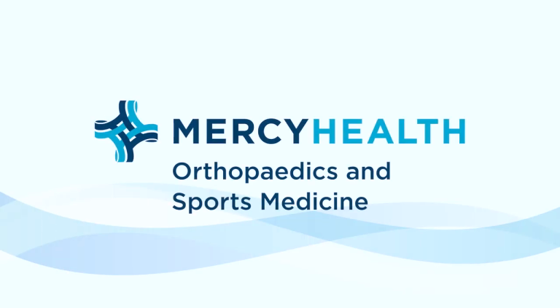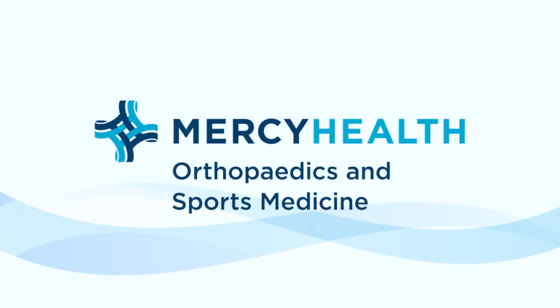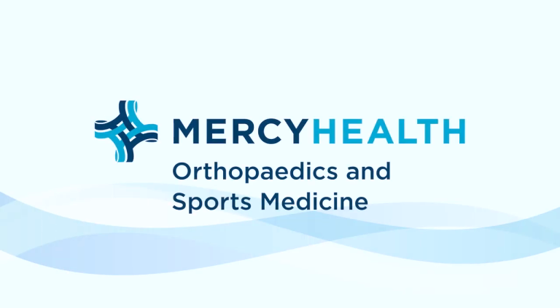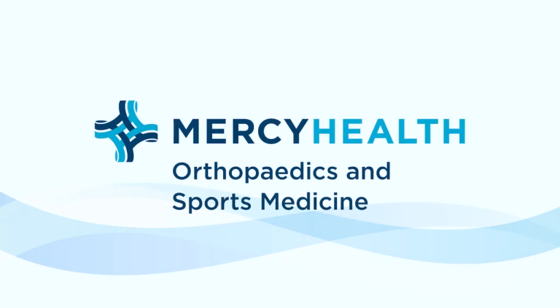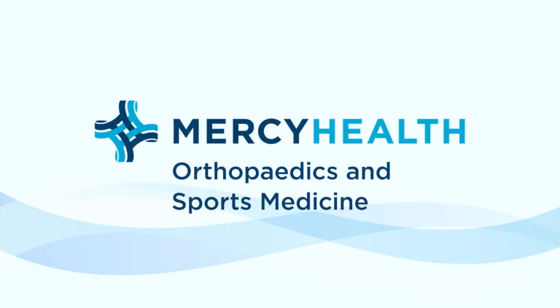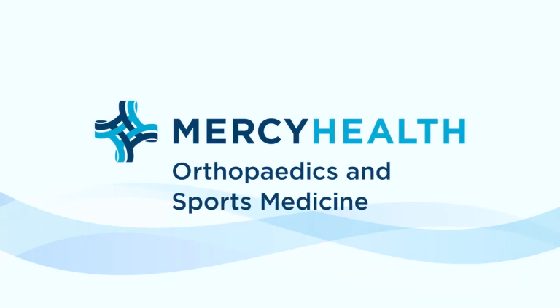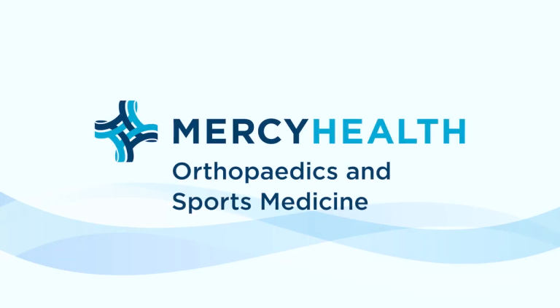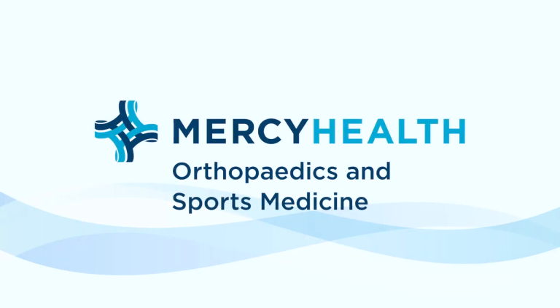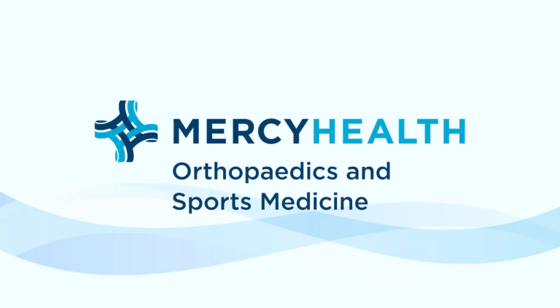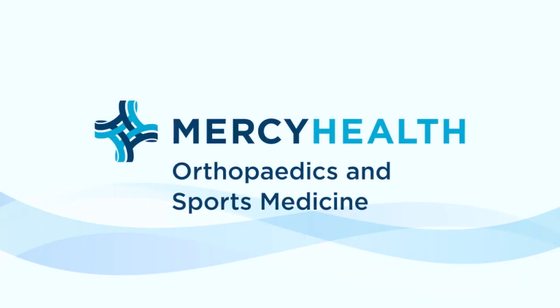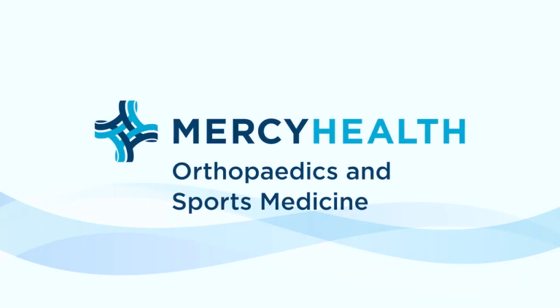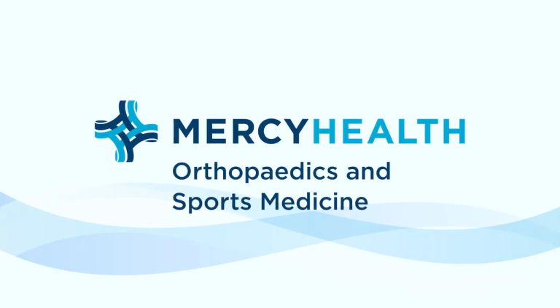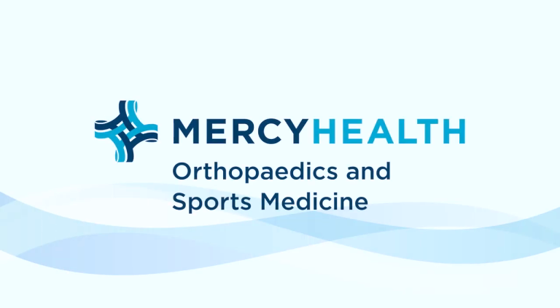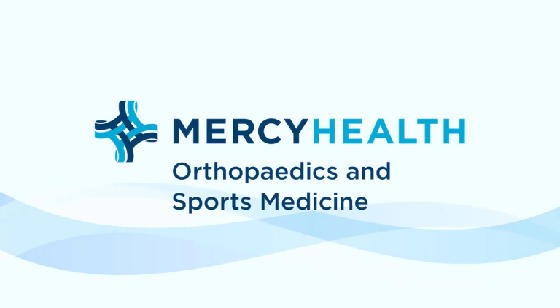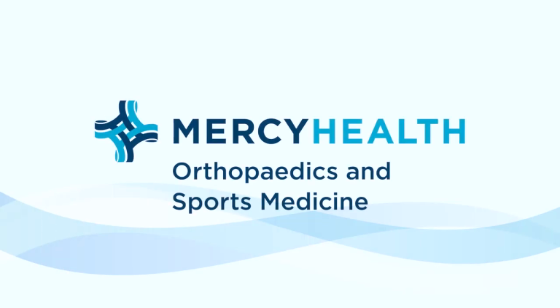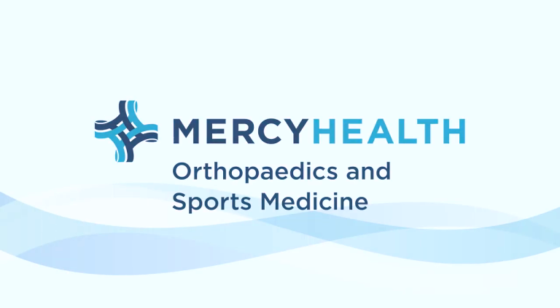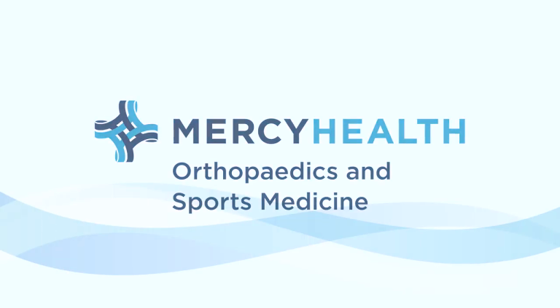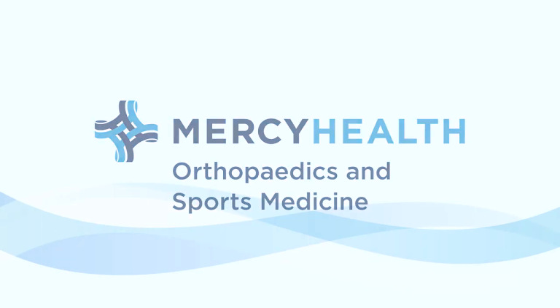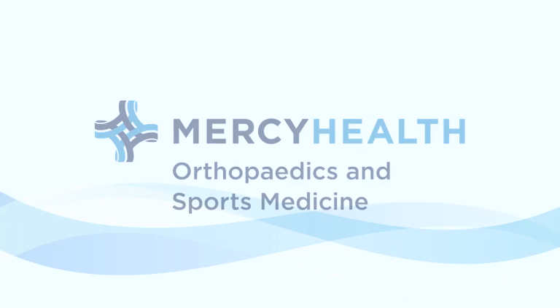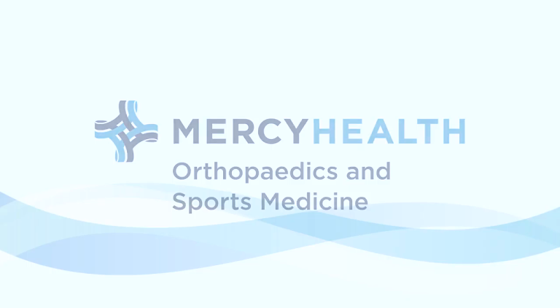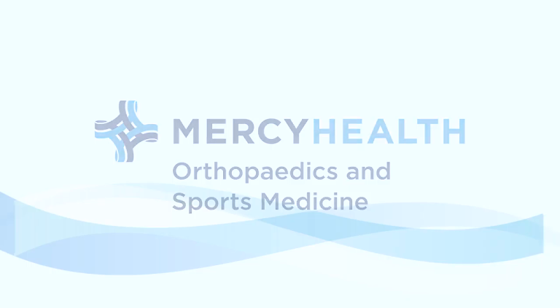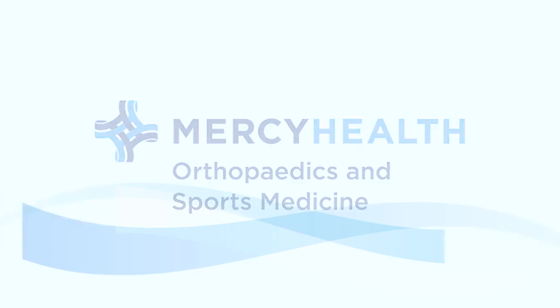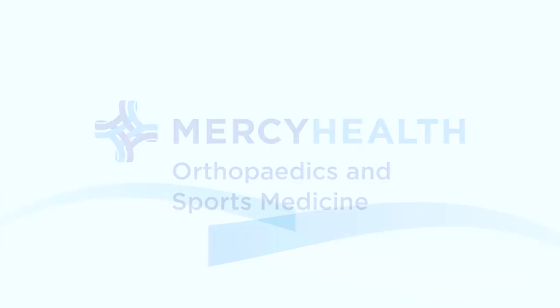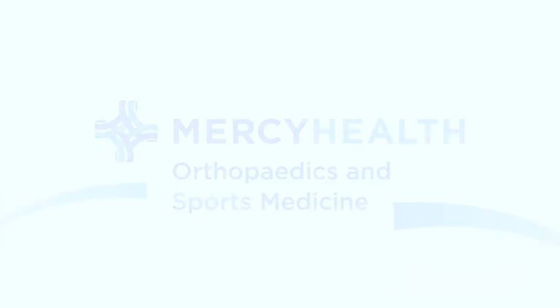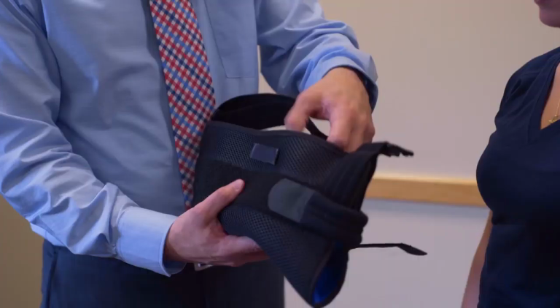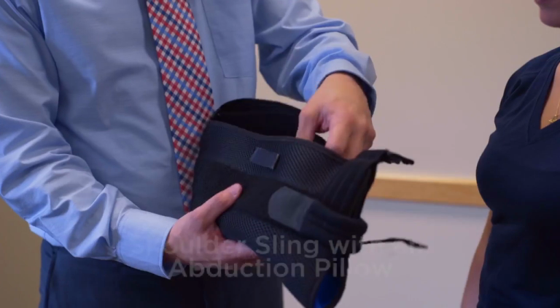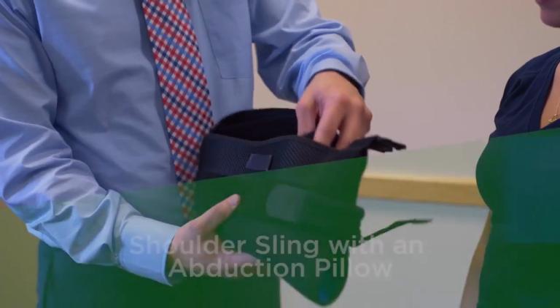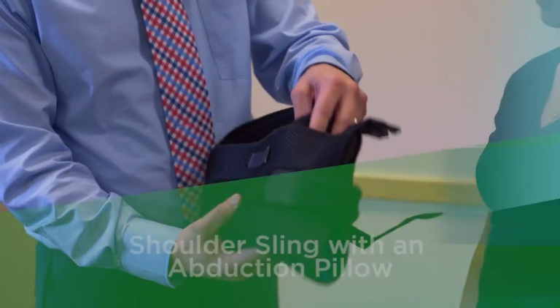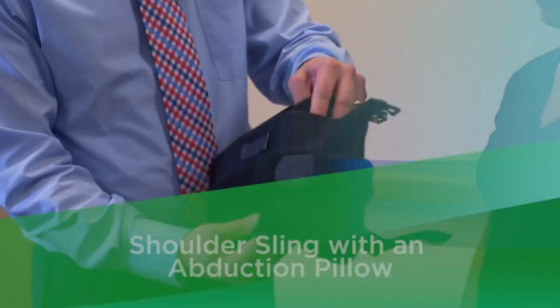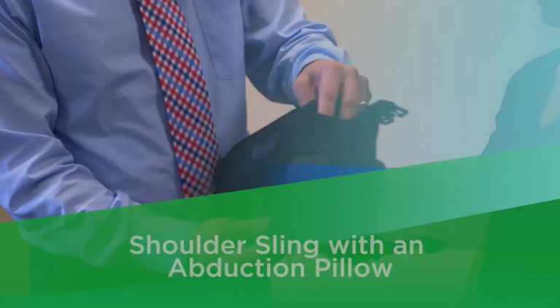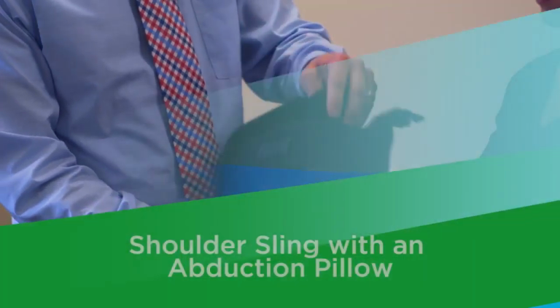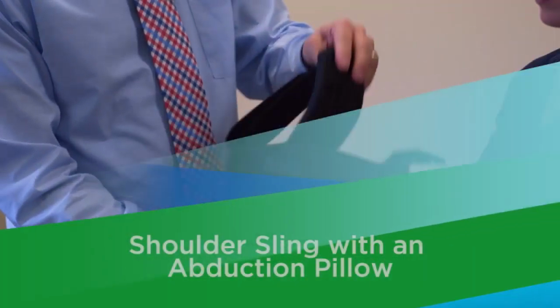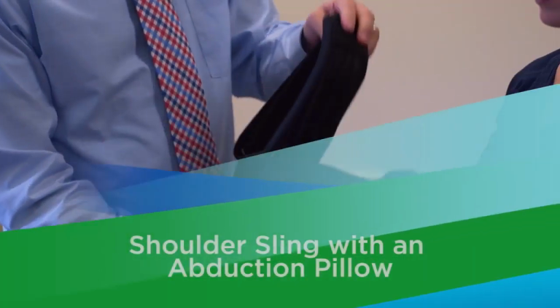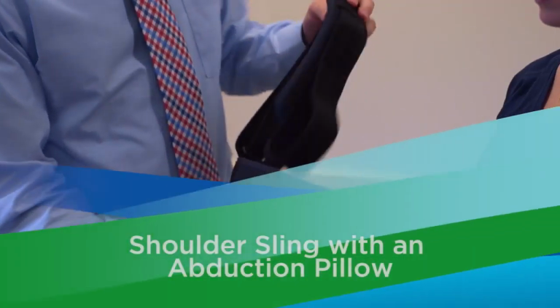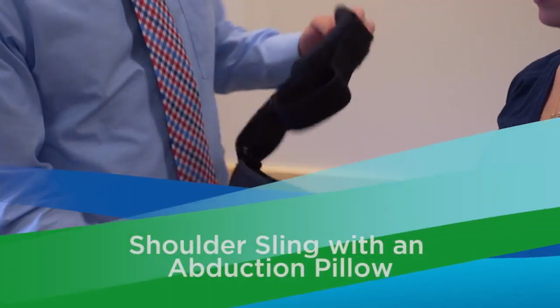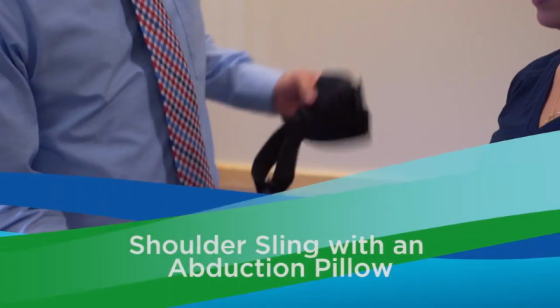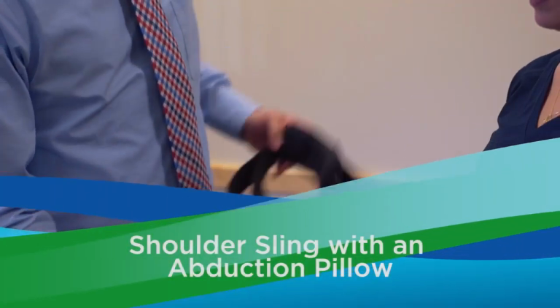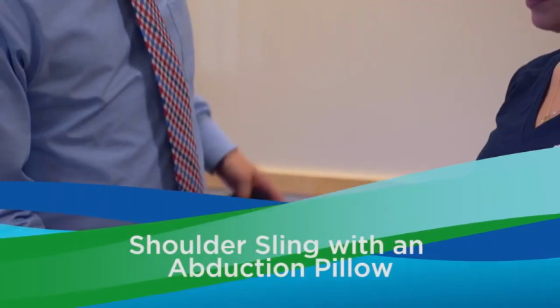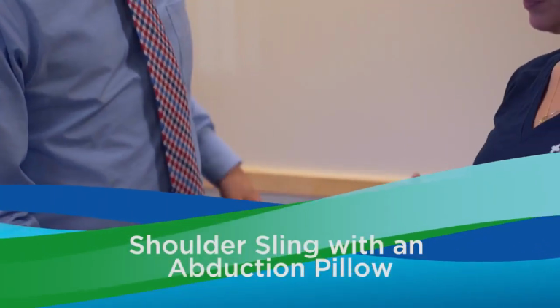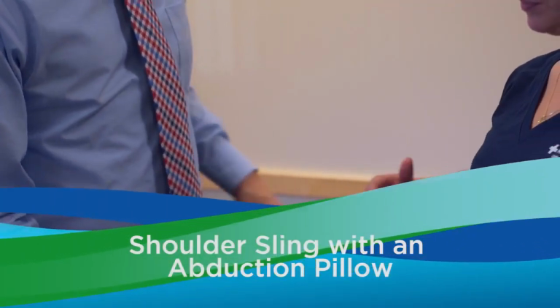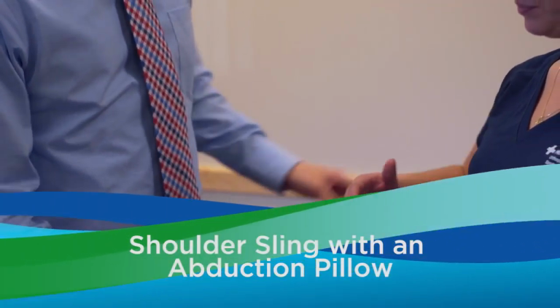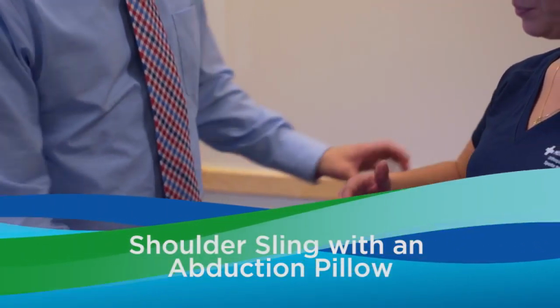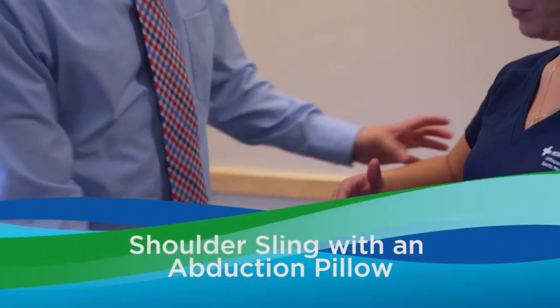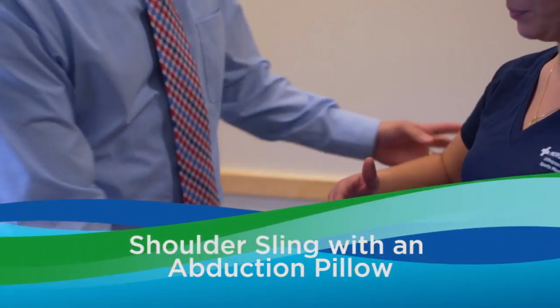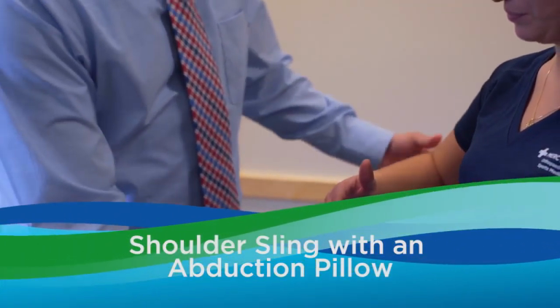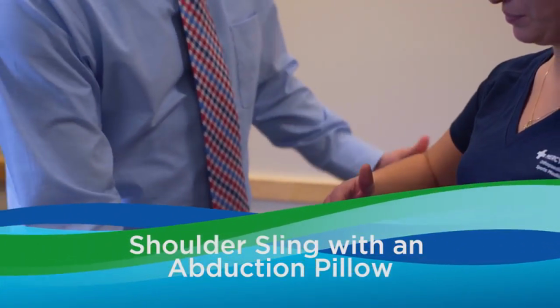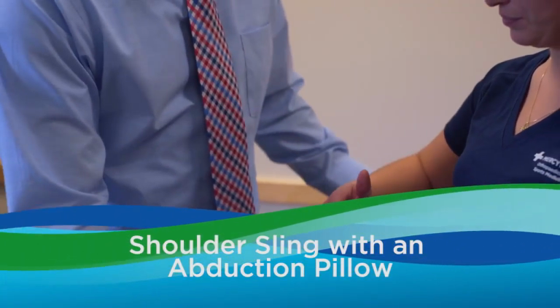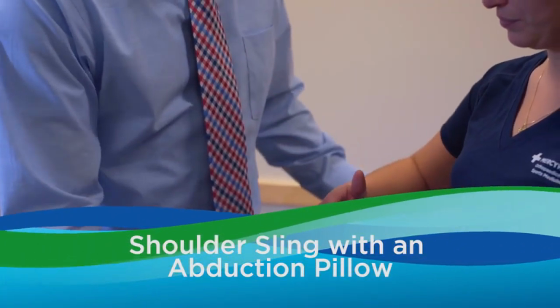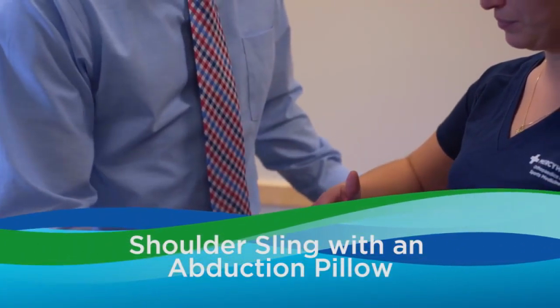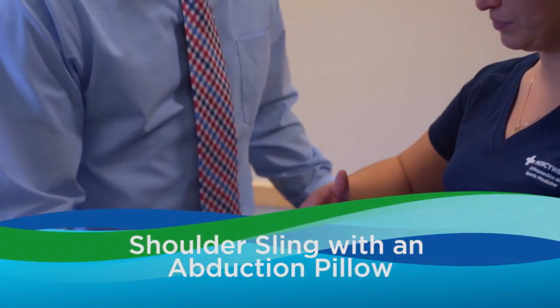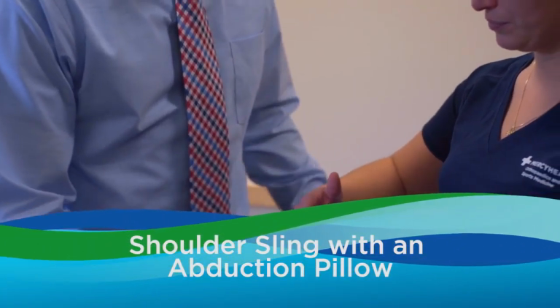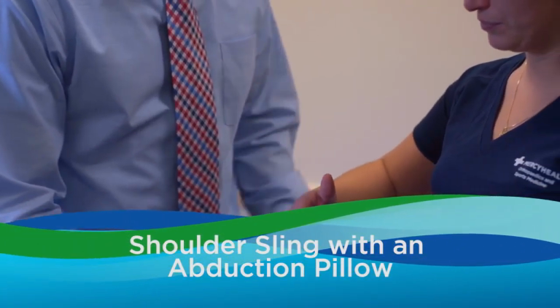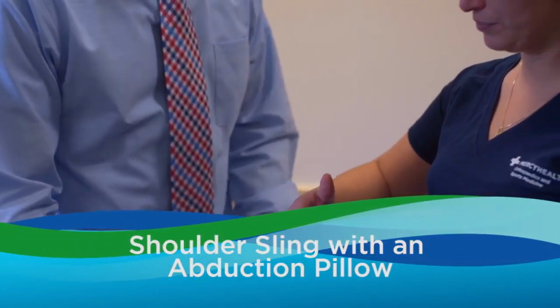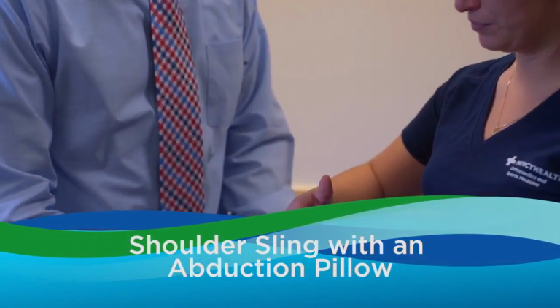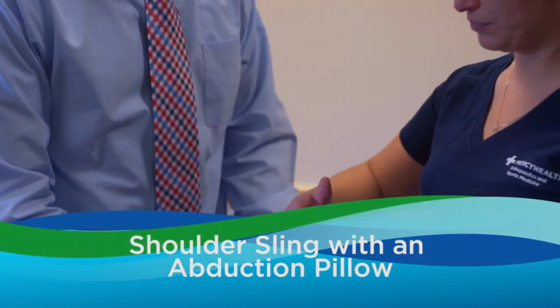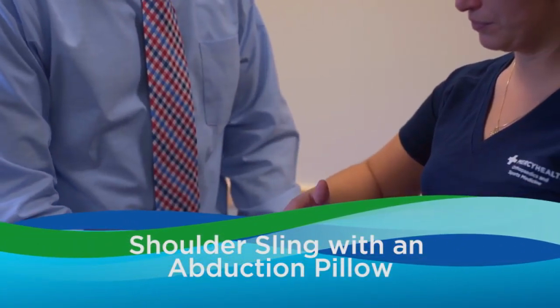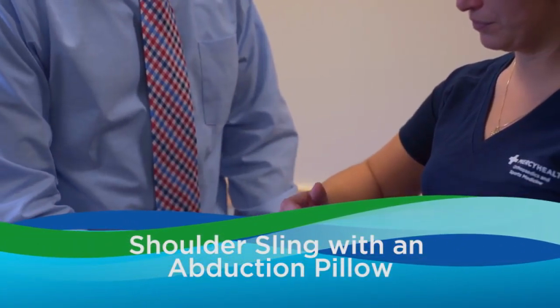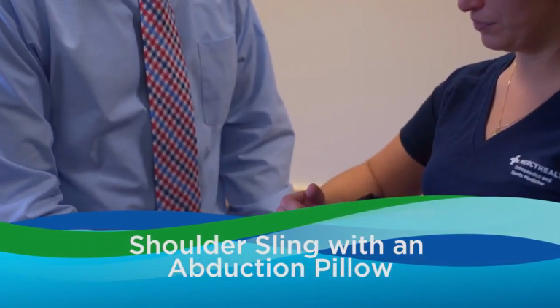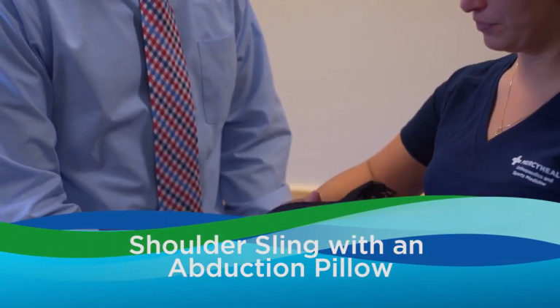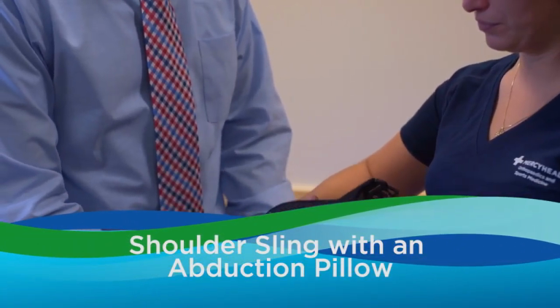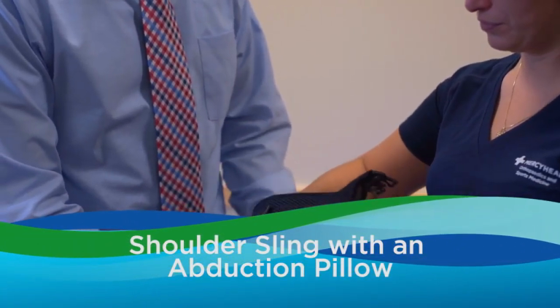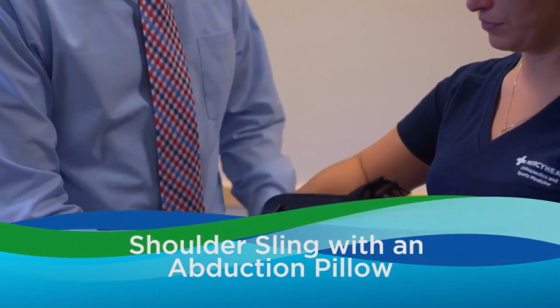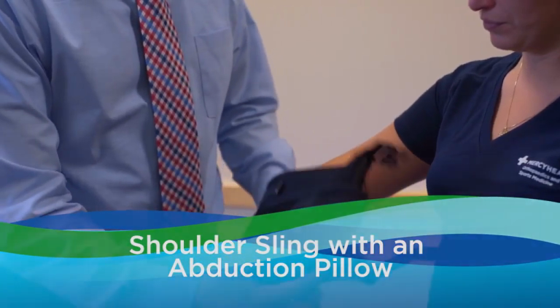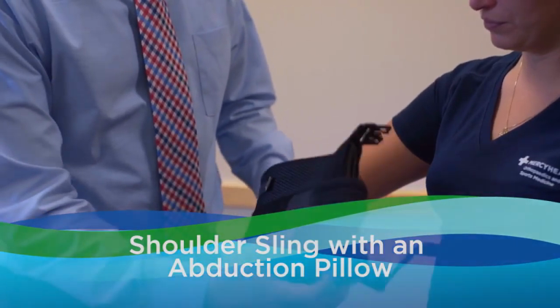The shoulder sling with an abduction pillow. The patient will wake up with this already on from surgery.